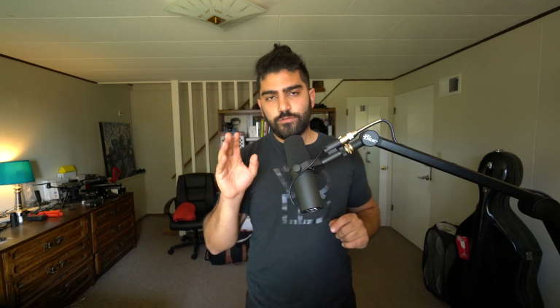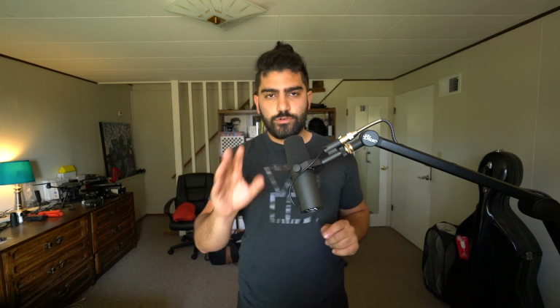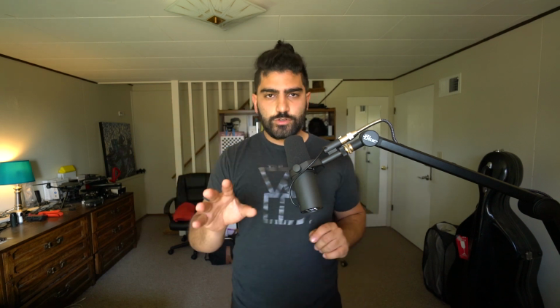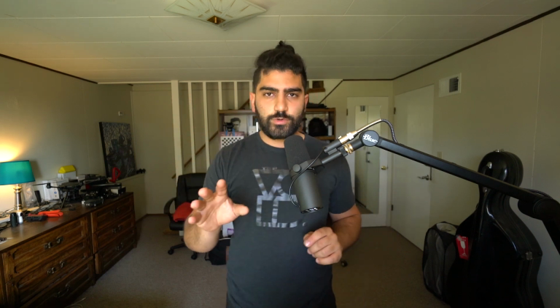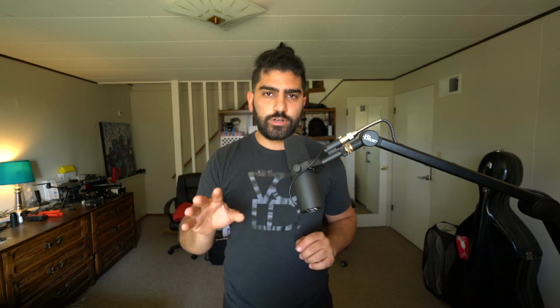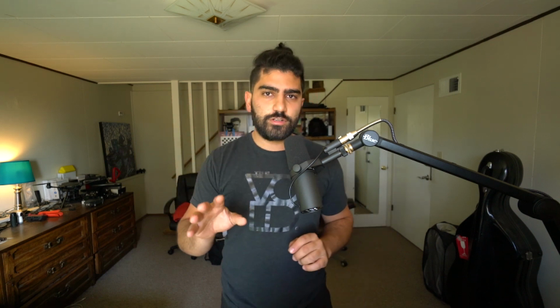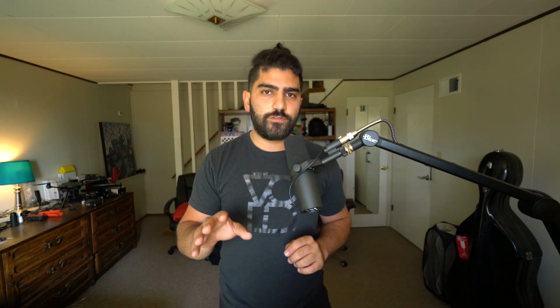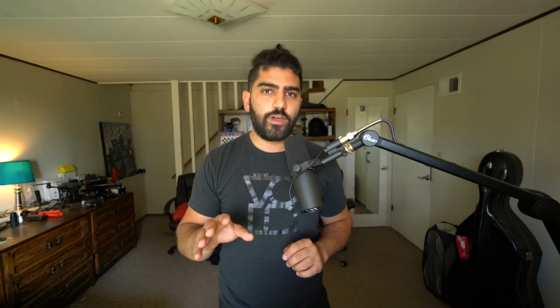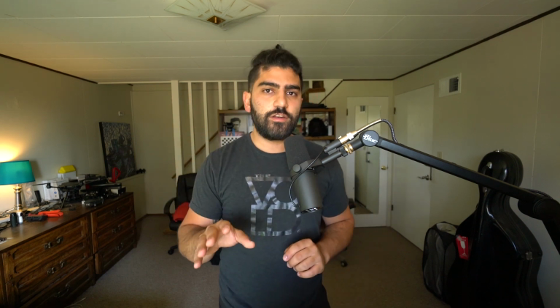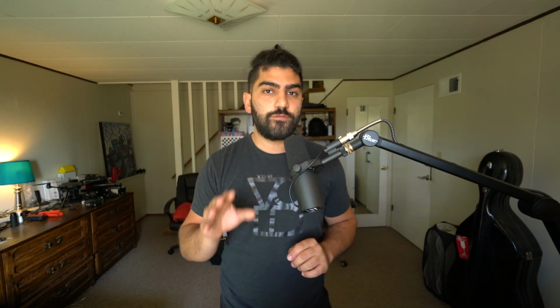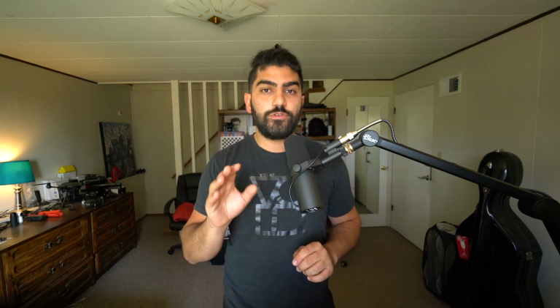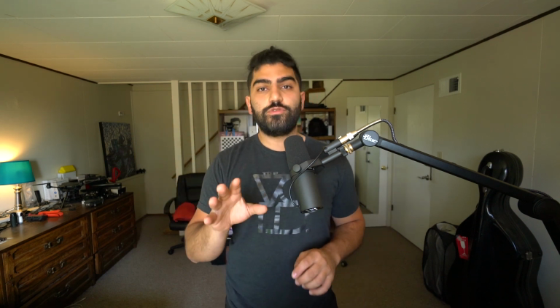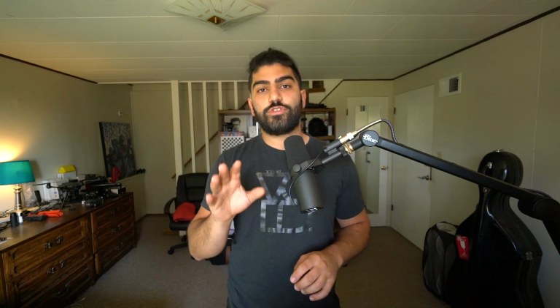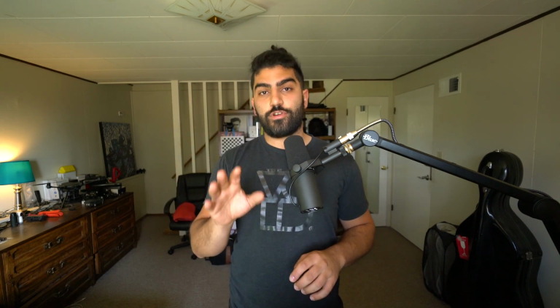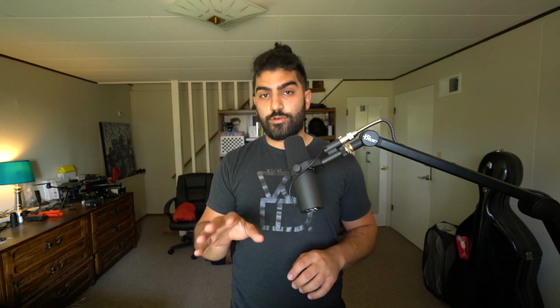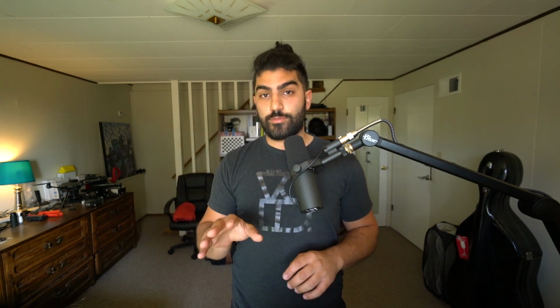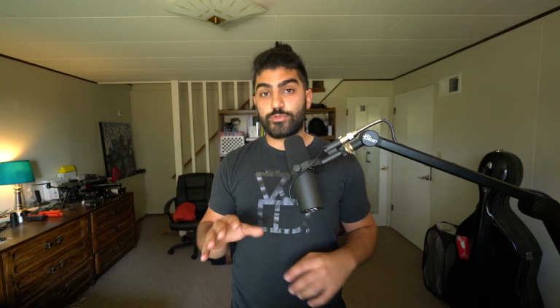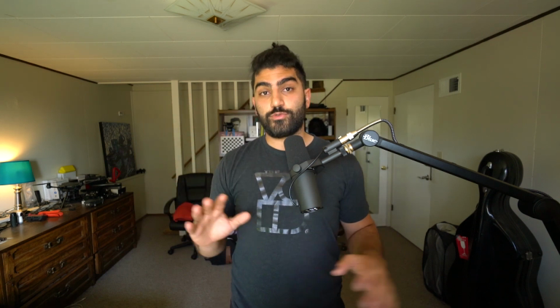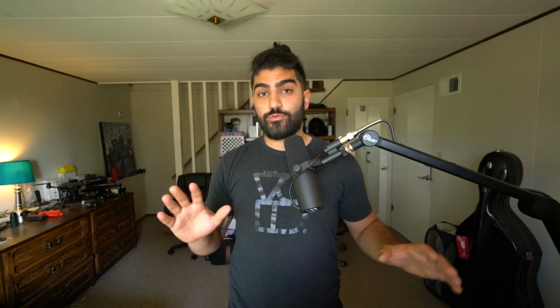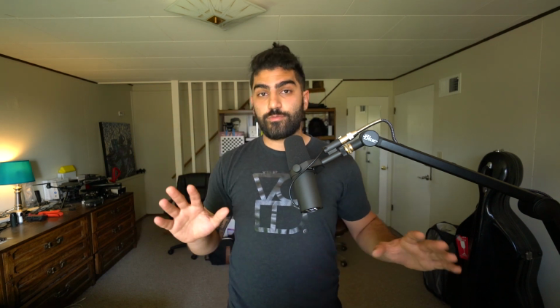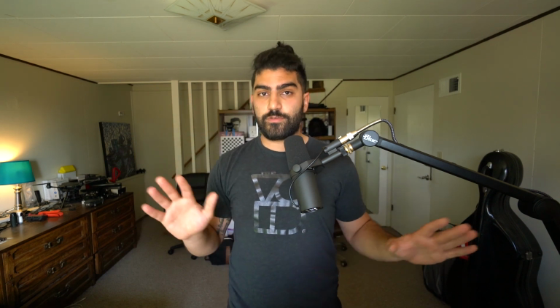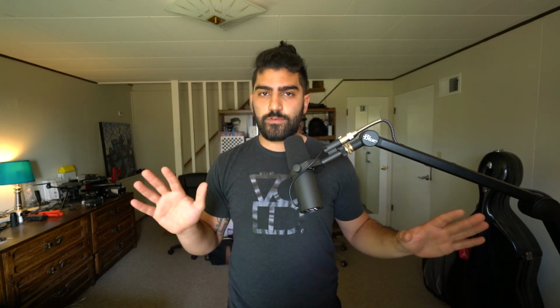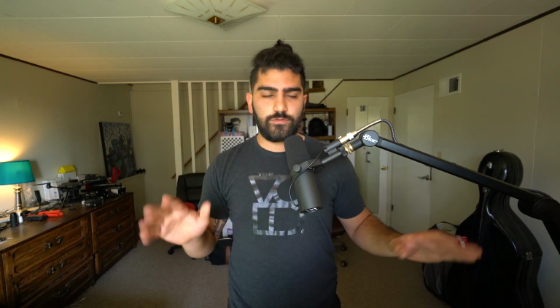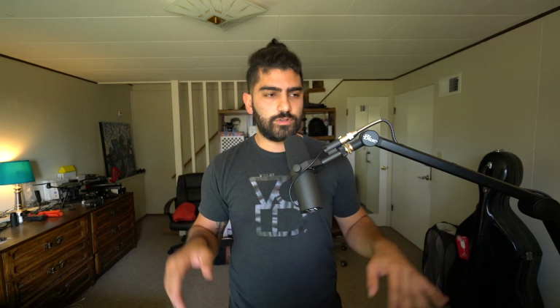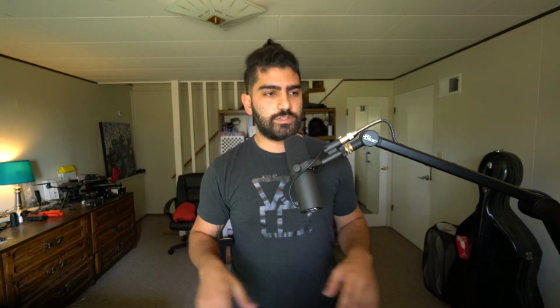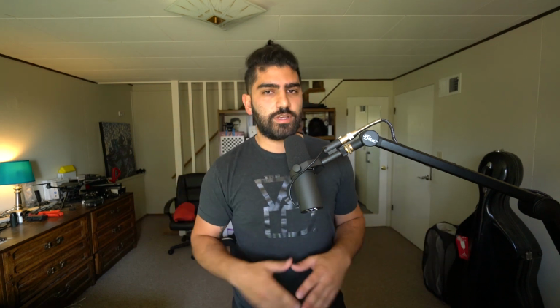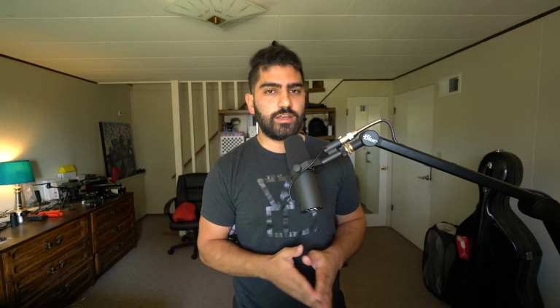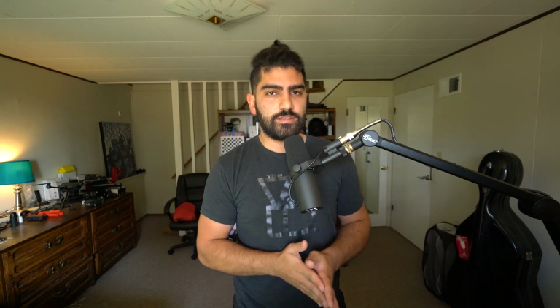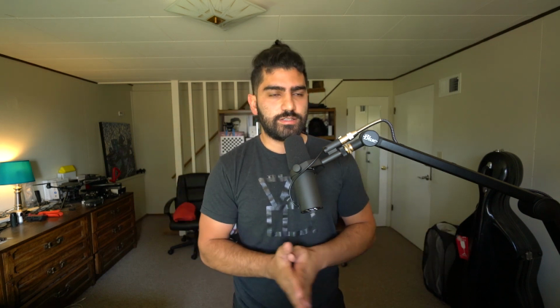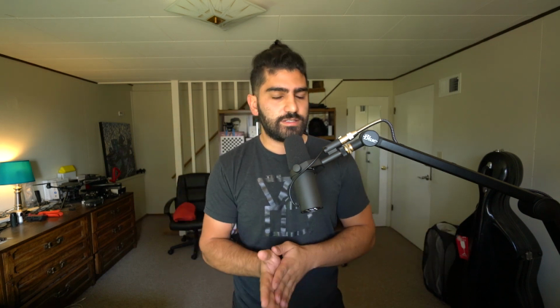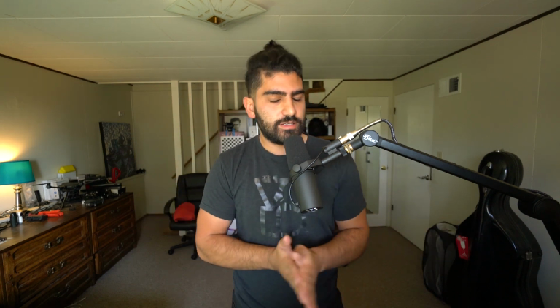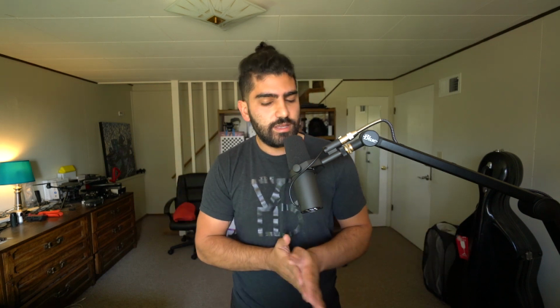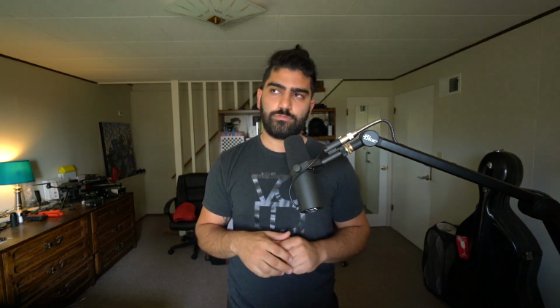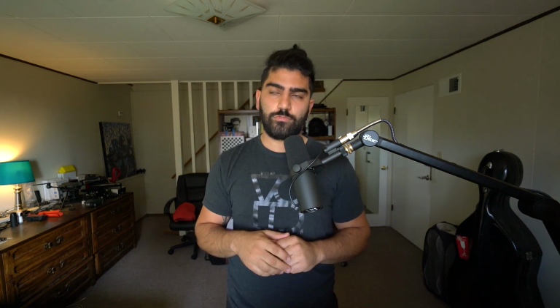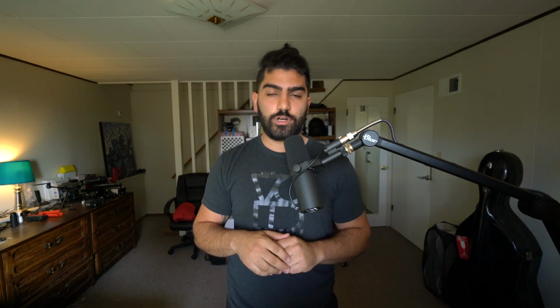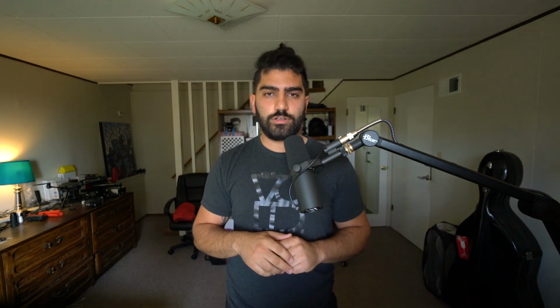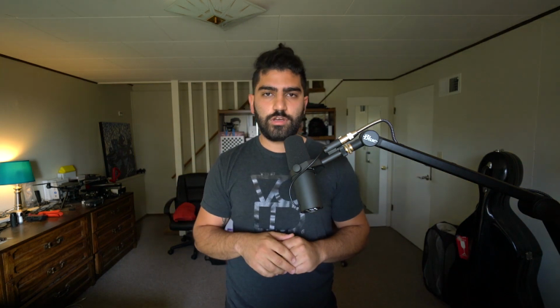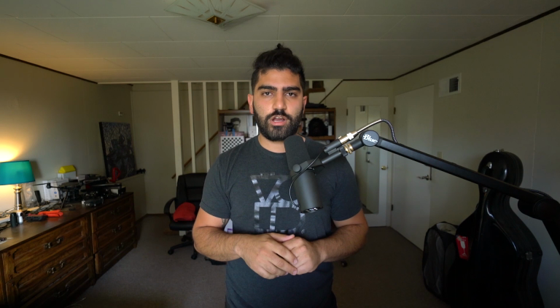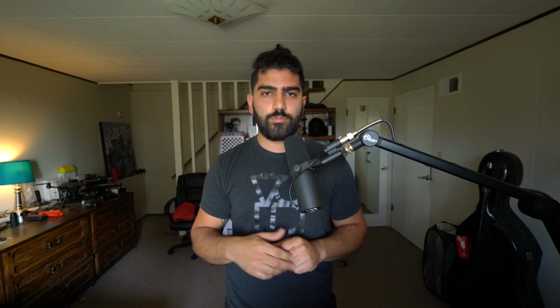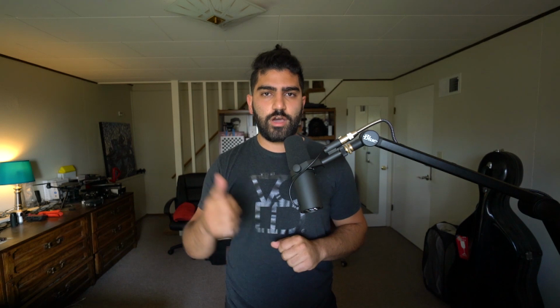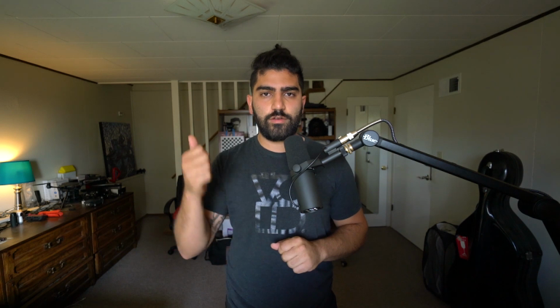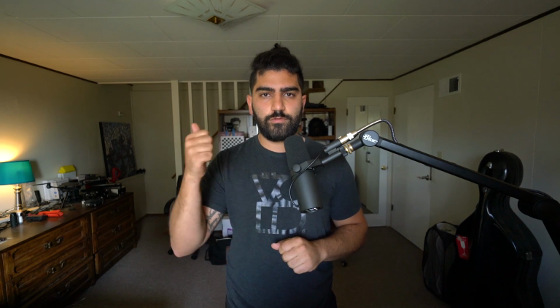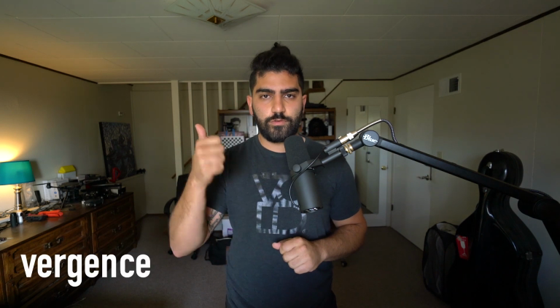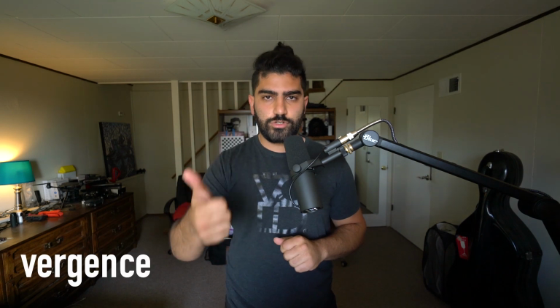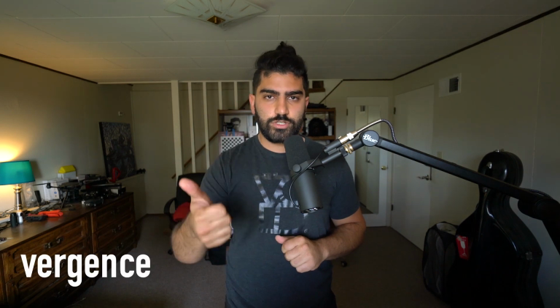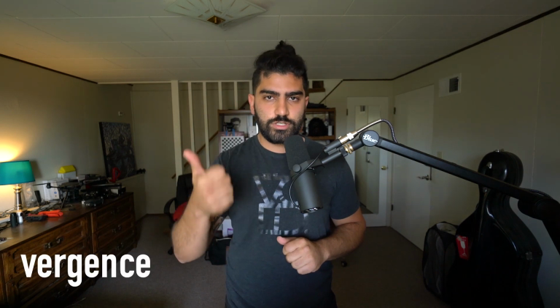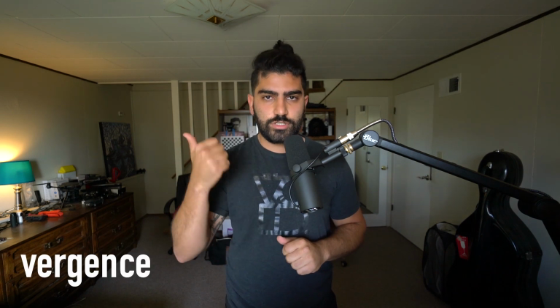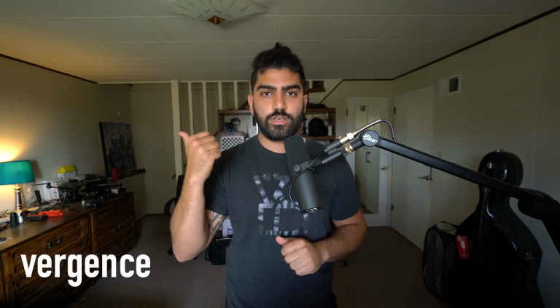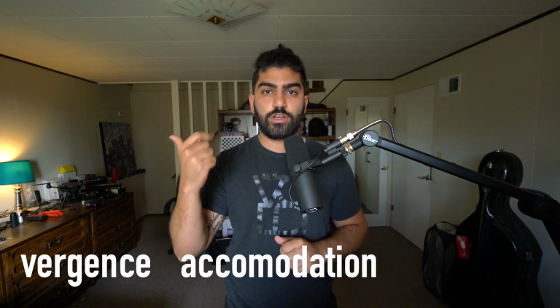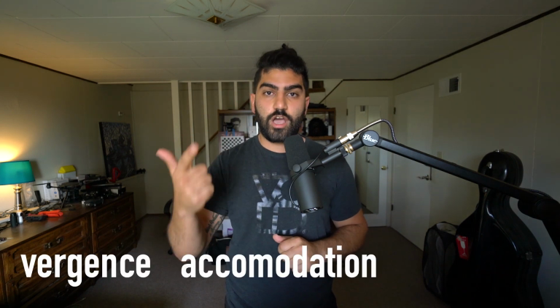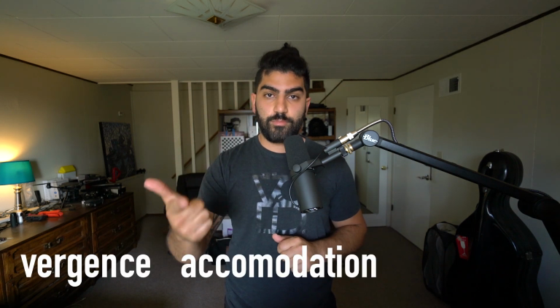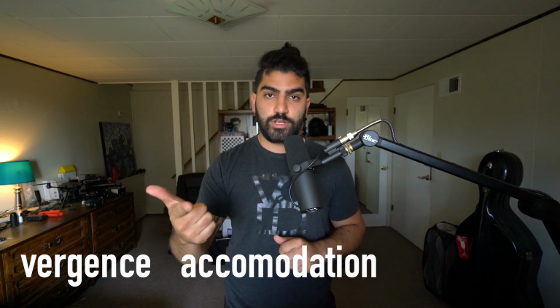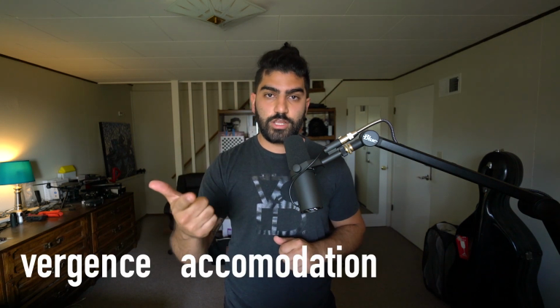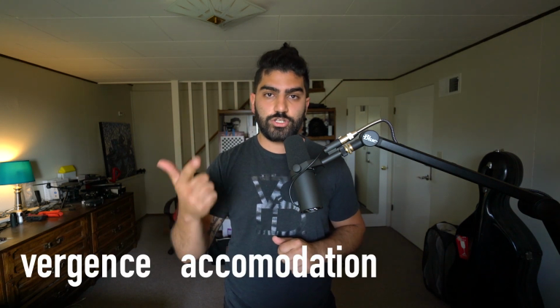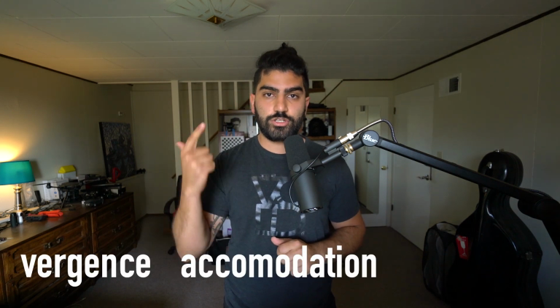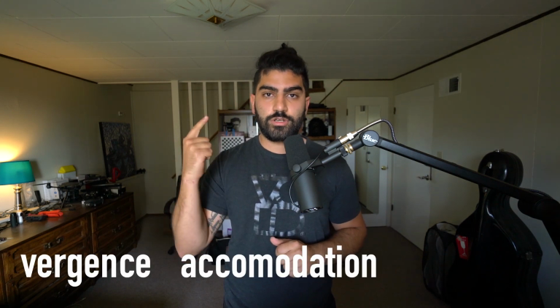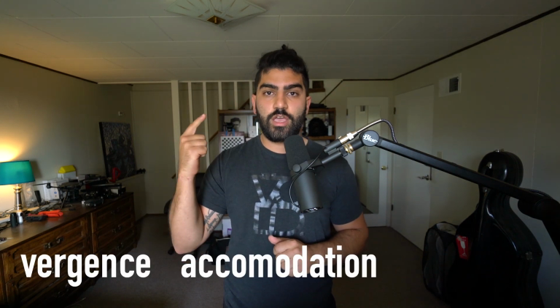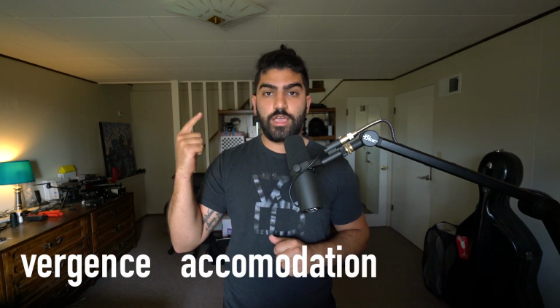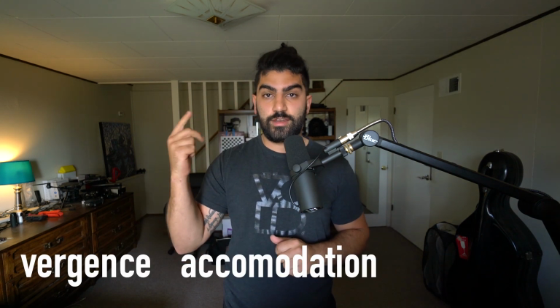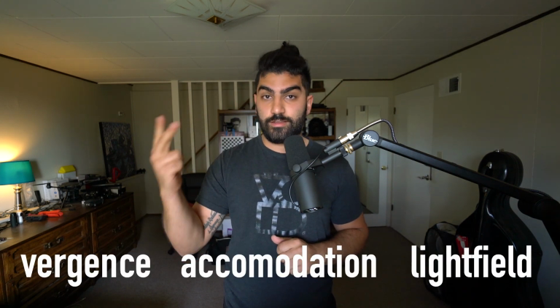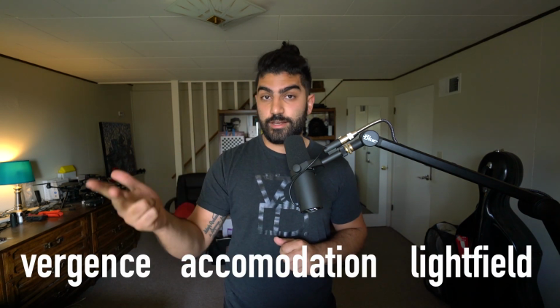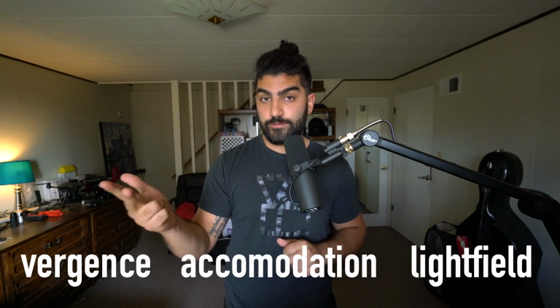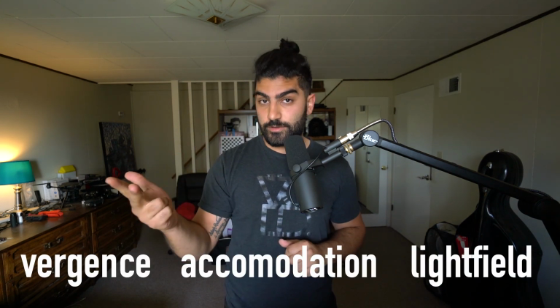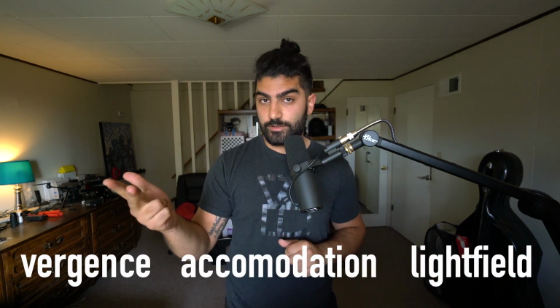First, we're going to define a few terms. We're going to talk about vergence, accommodation, and light field.